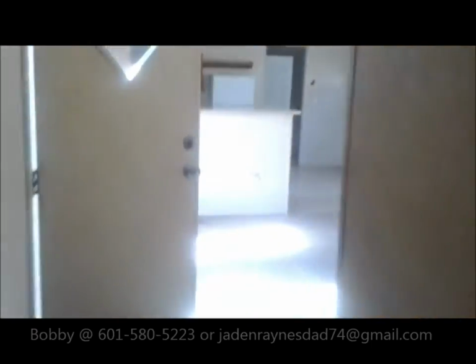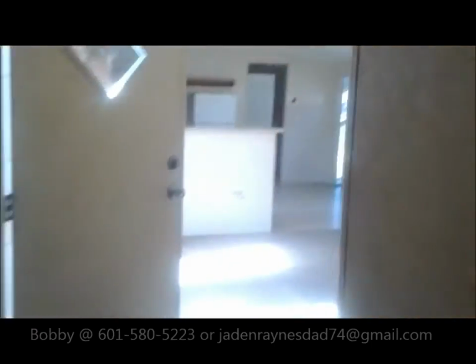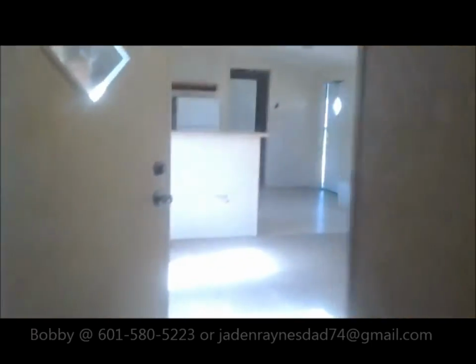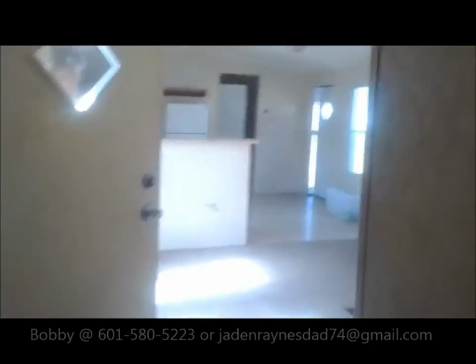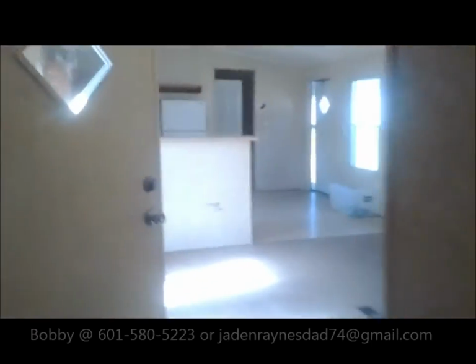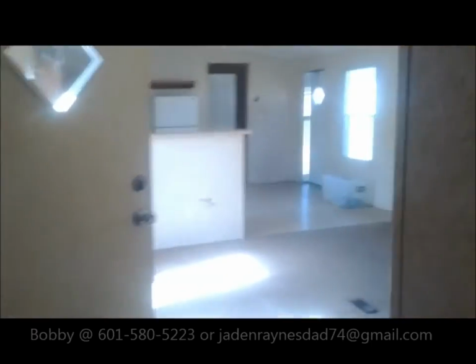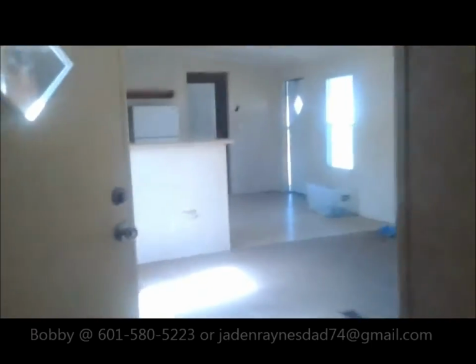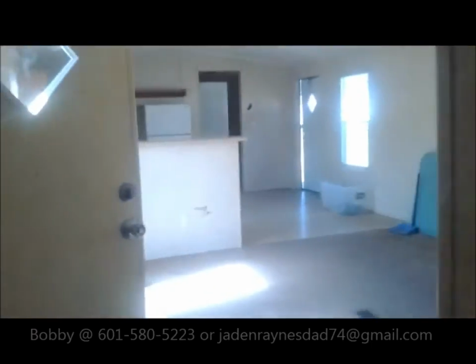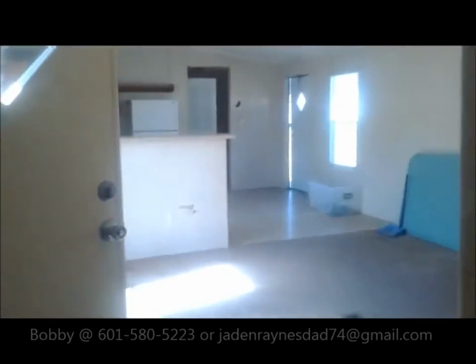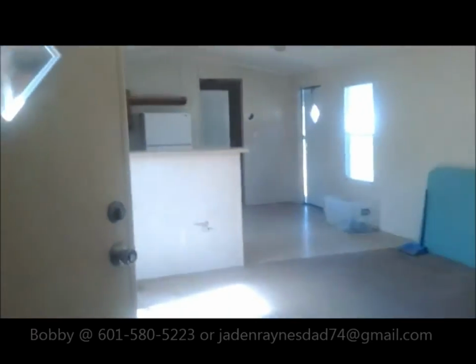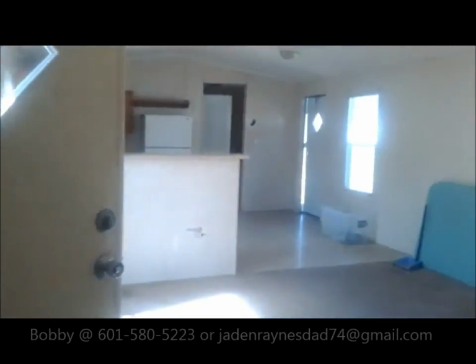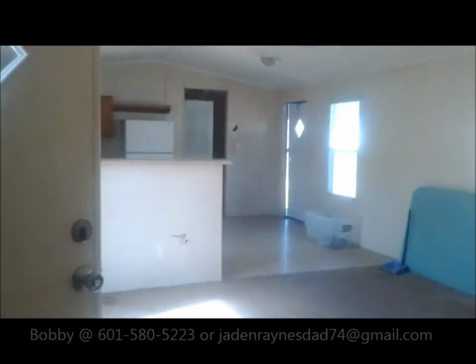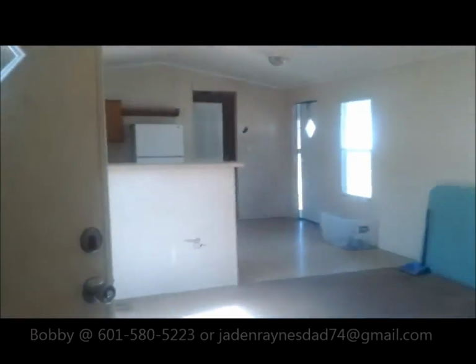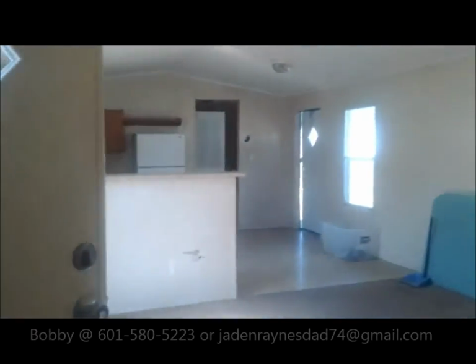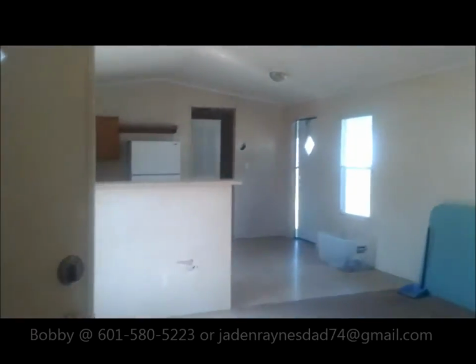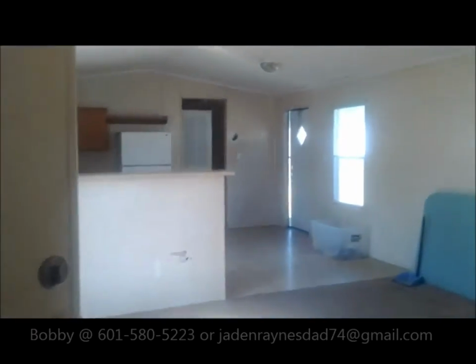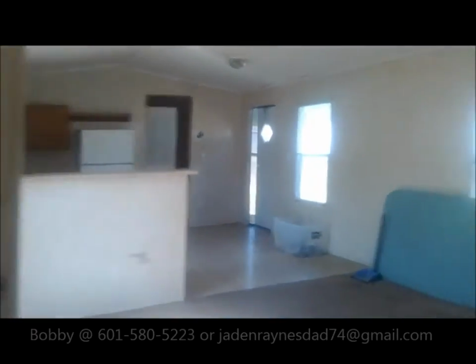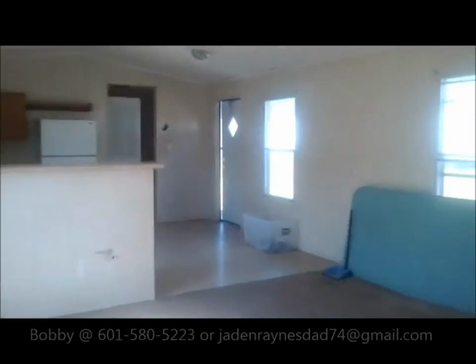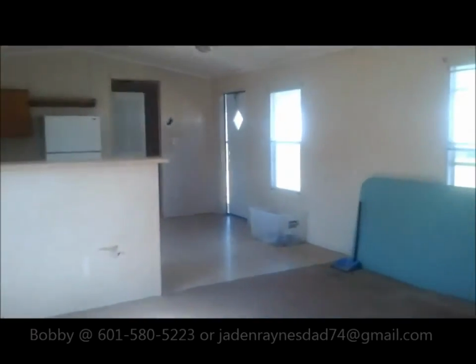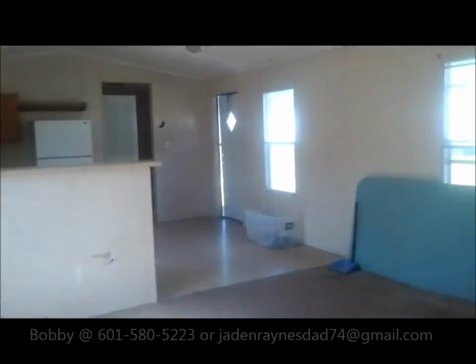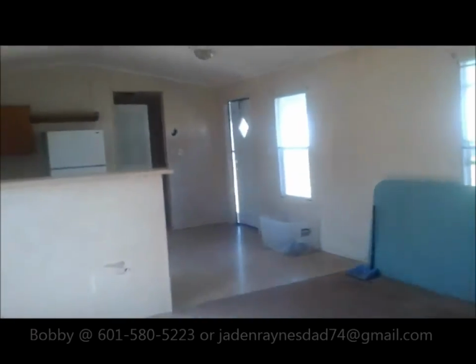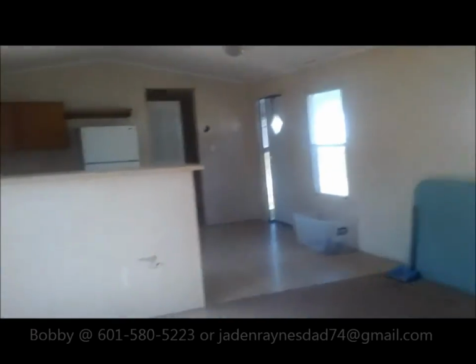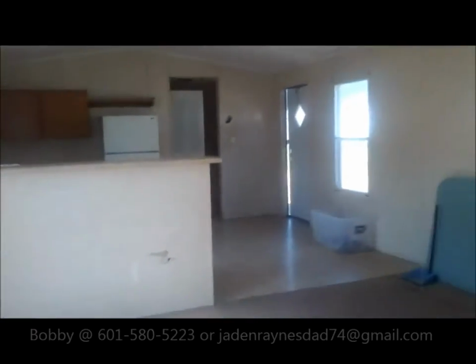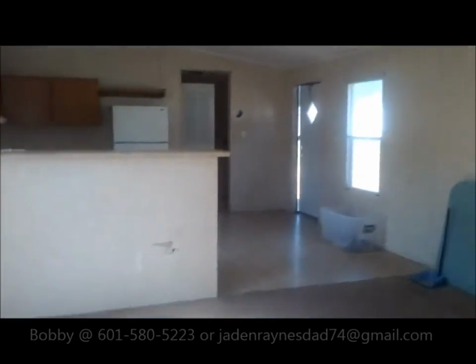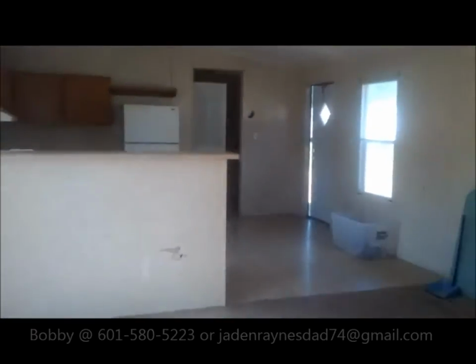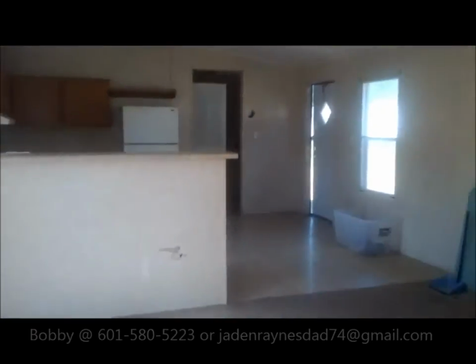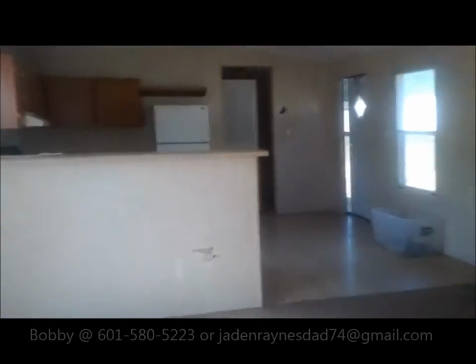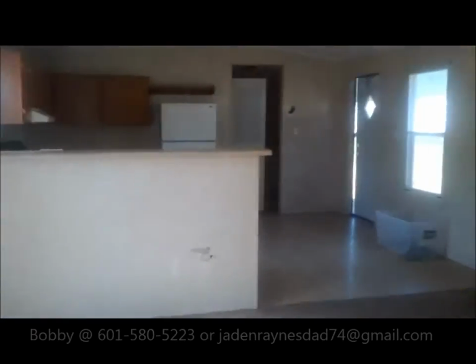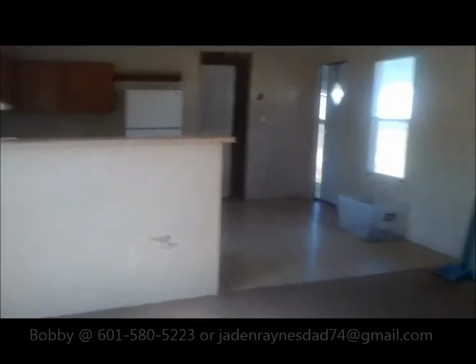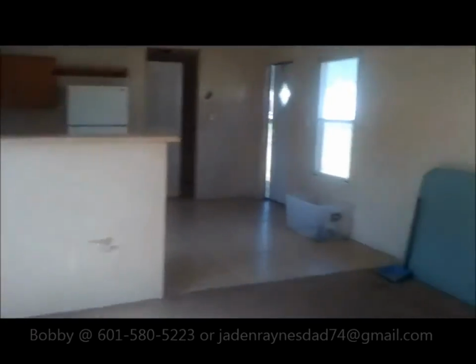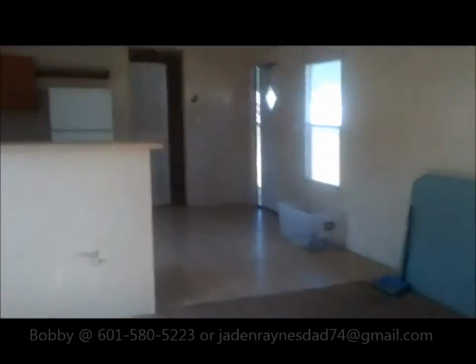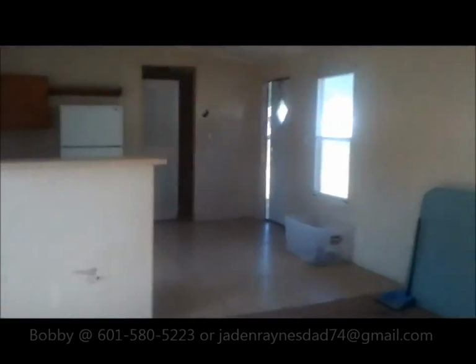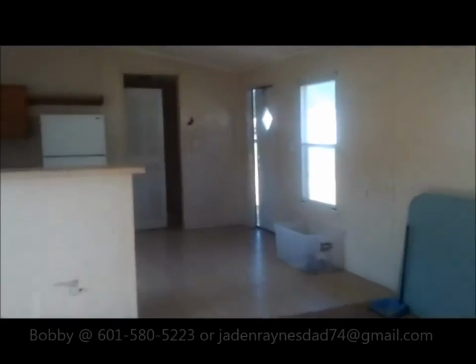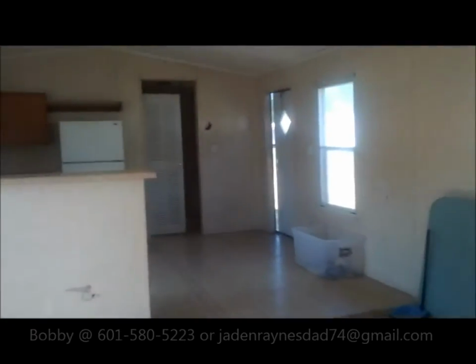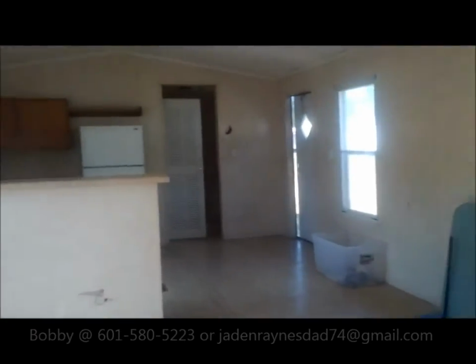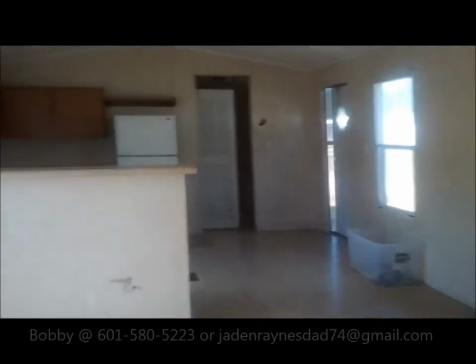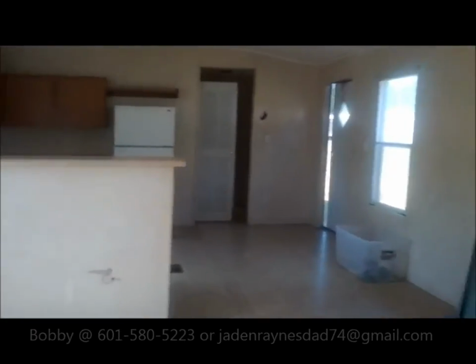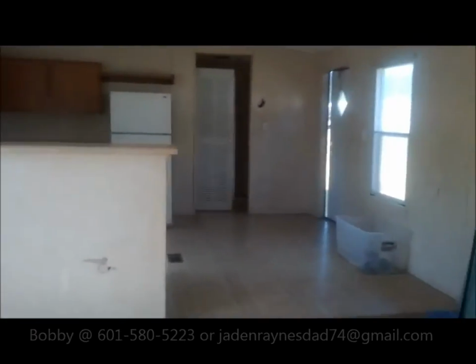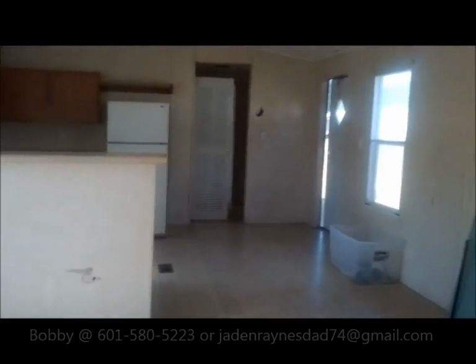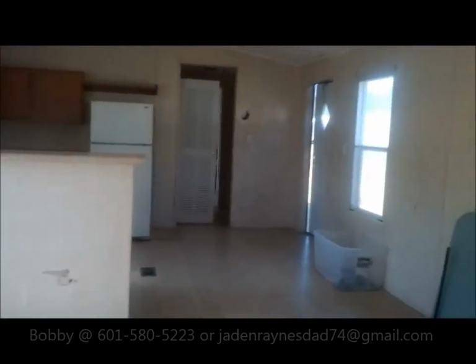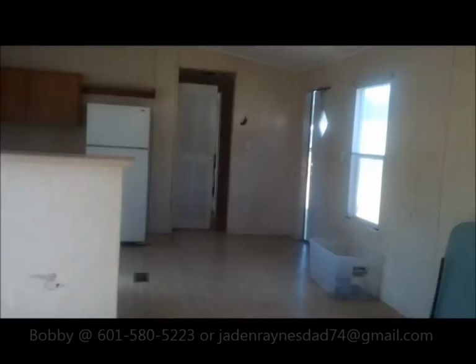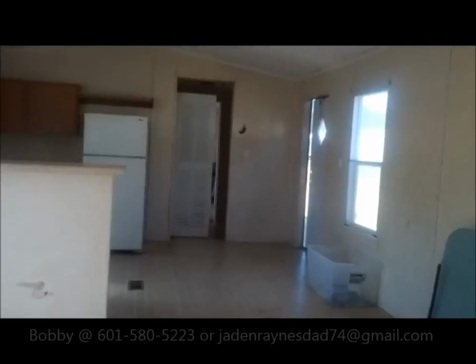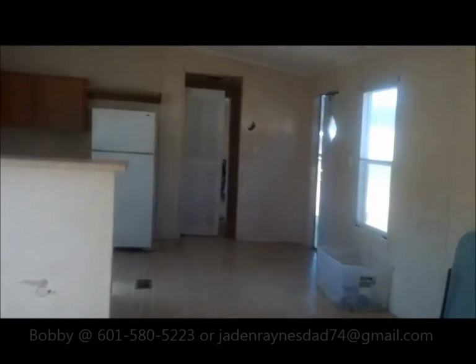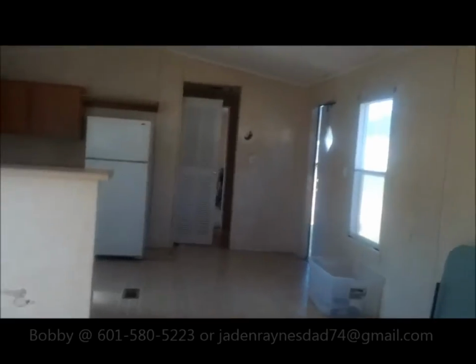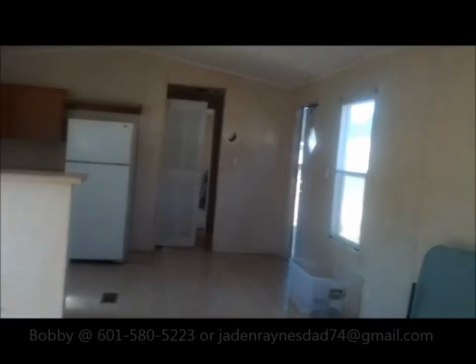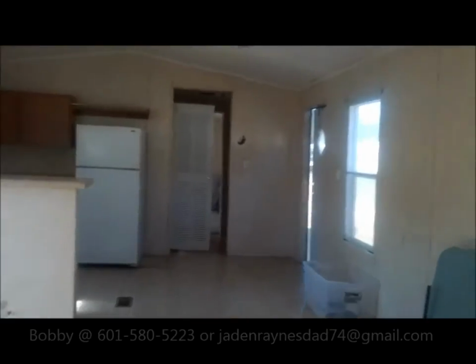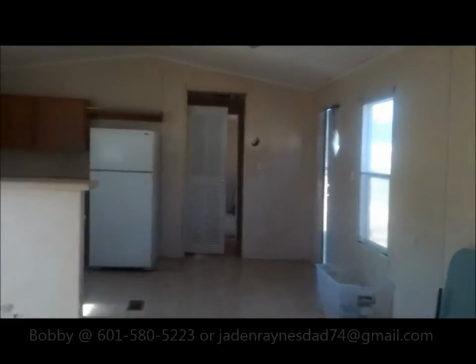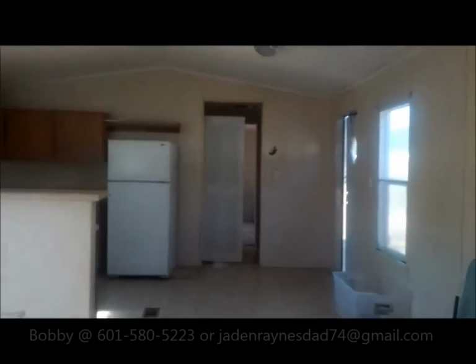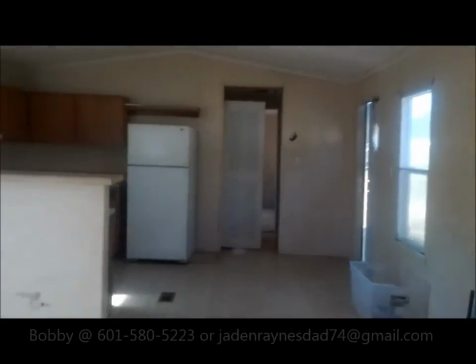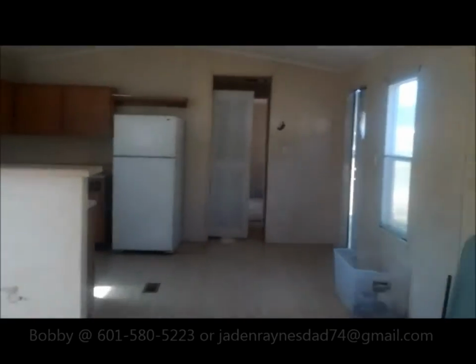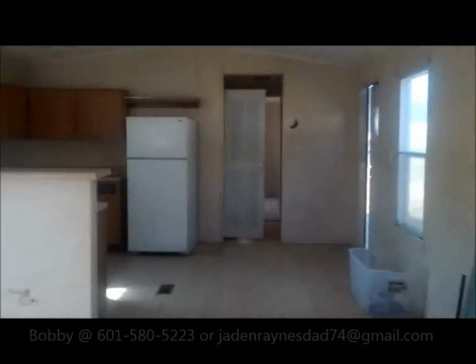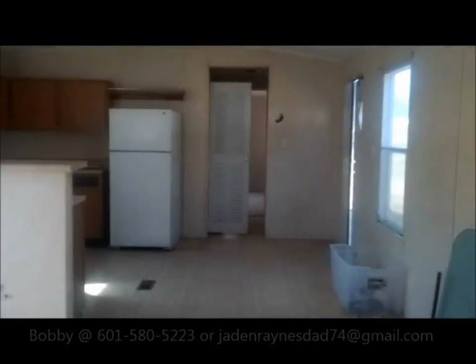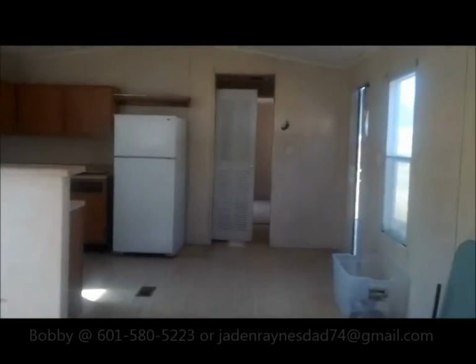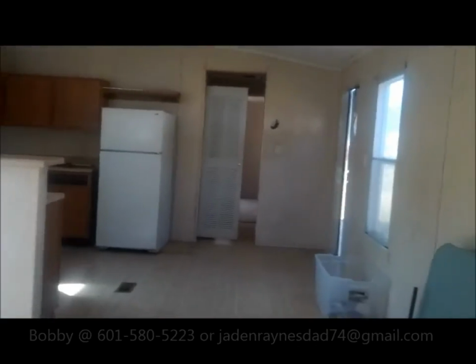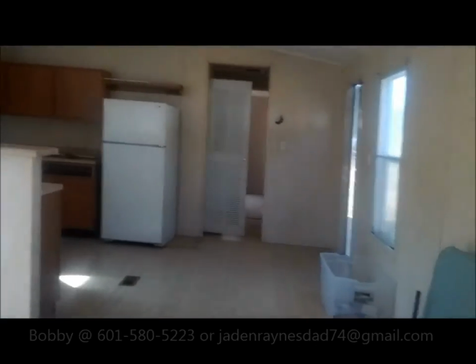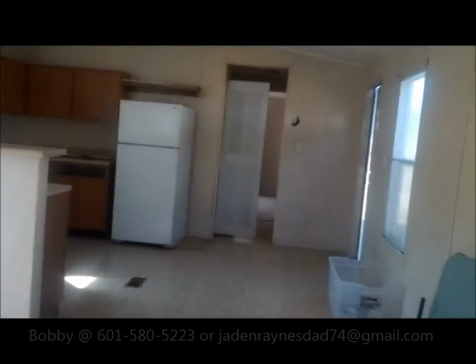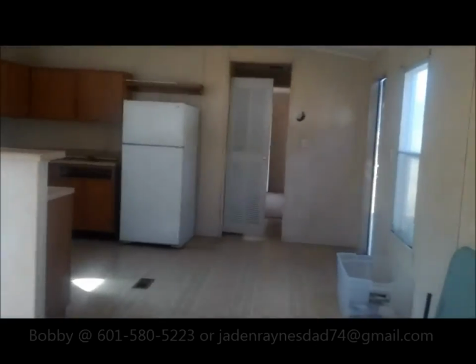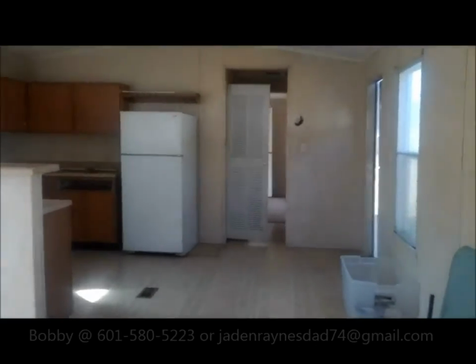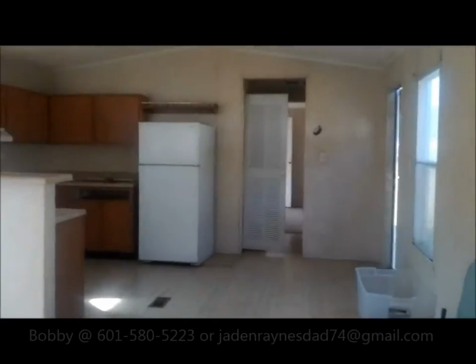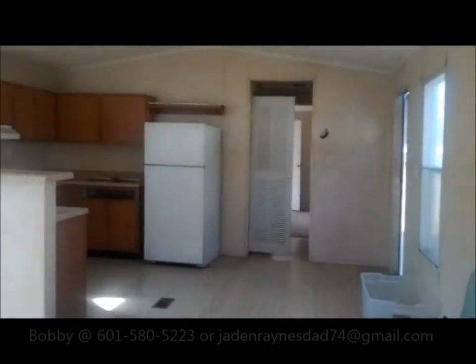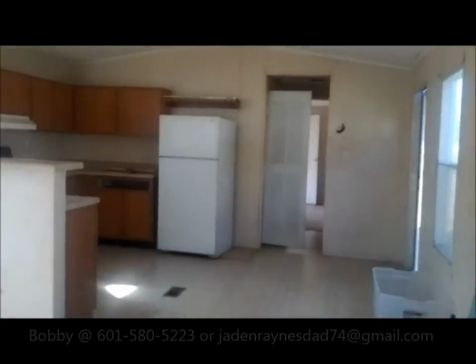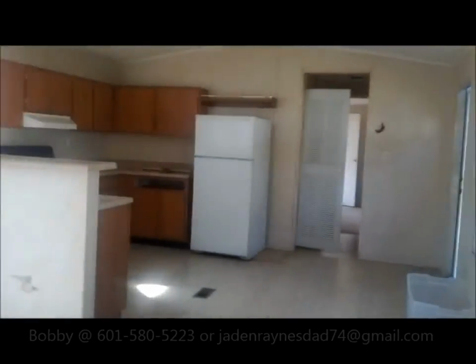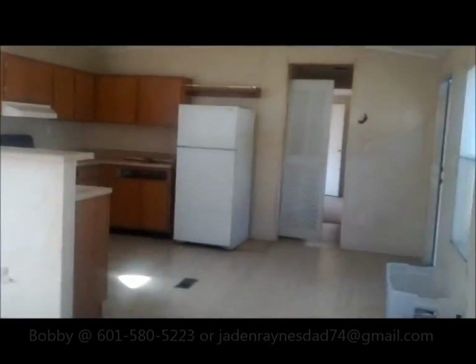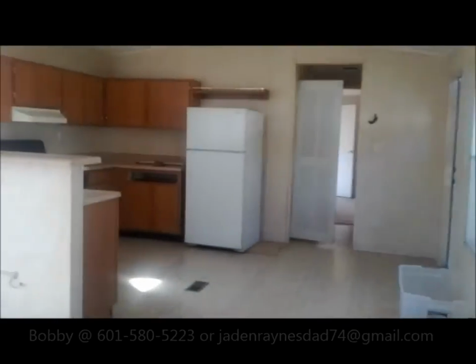Needs new carpet, a lot of sheetrock work done, and then painting — it'll make a good little house.